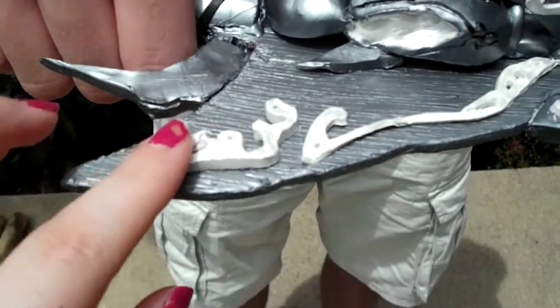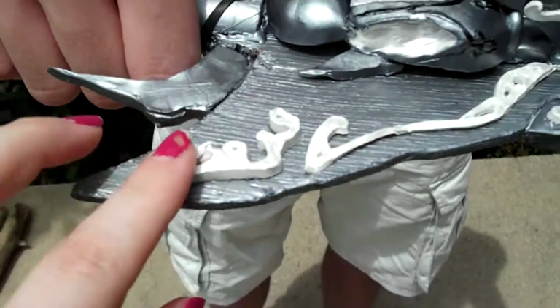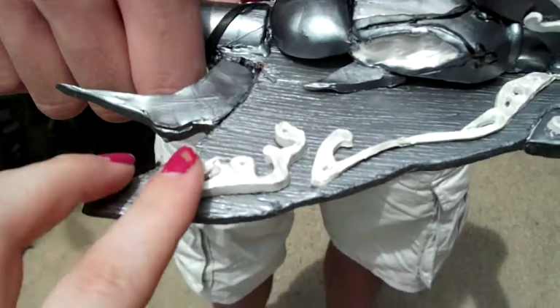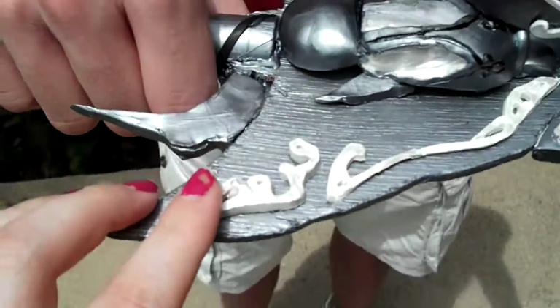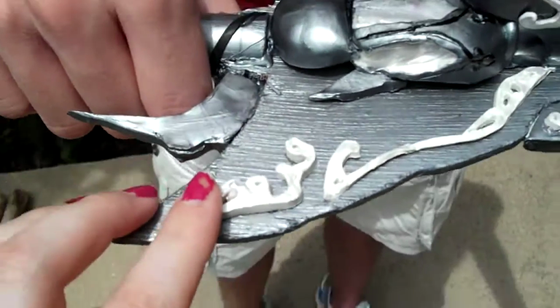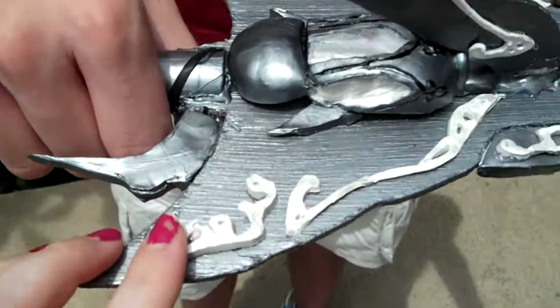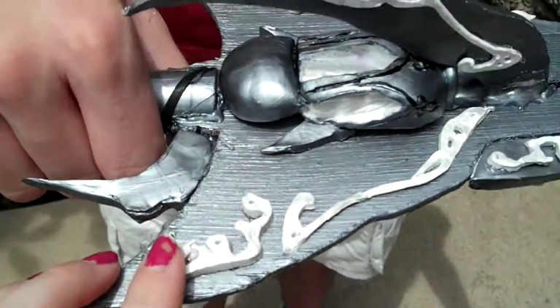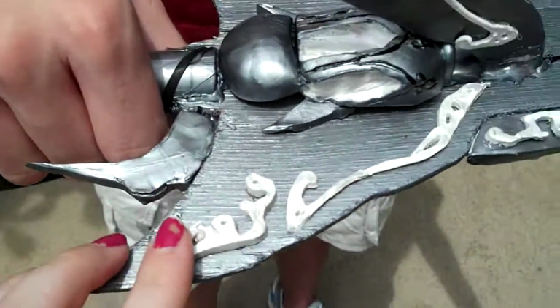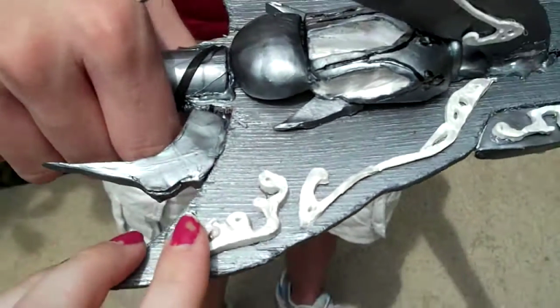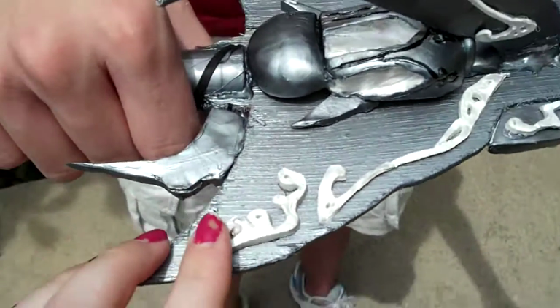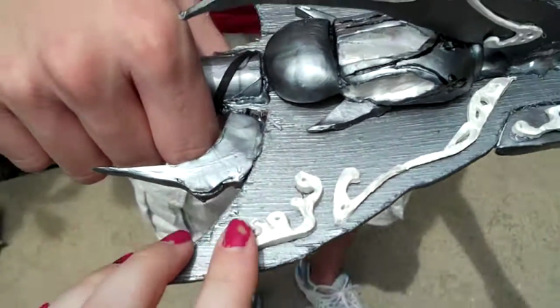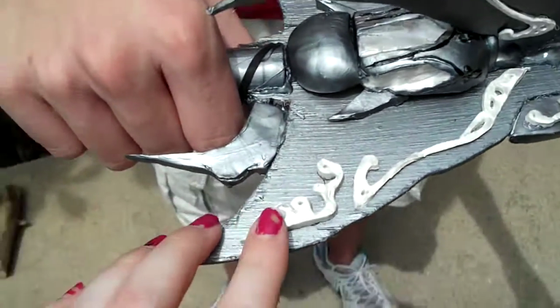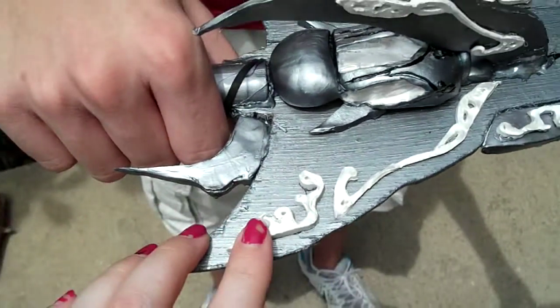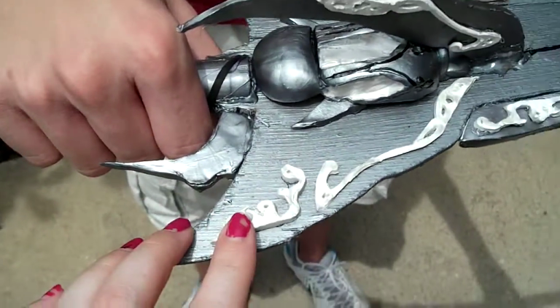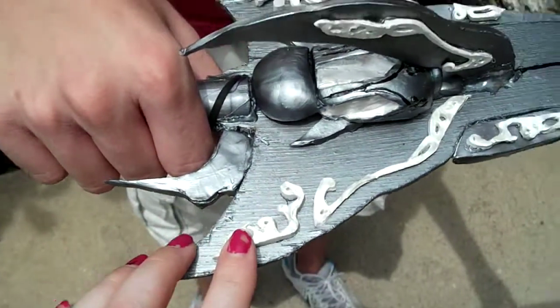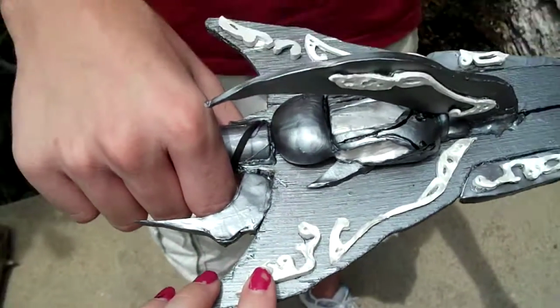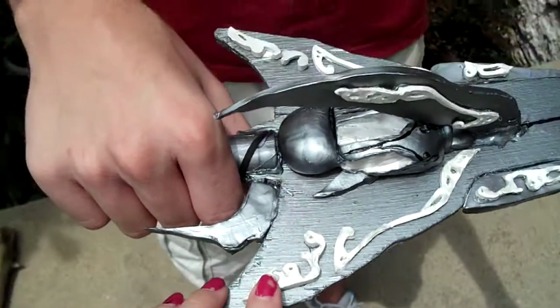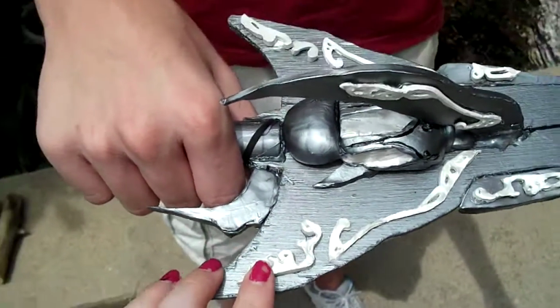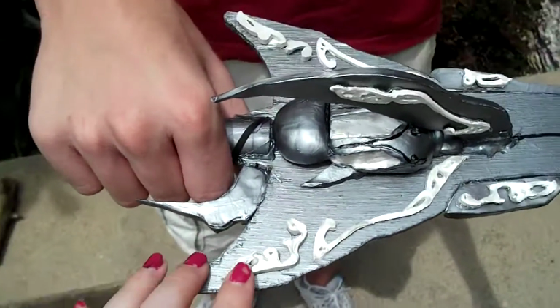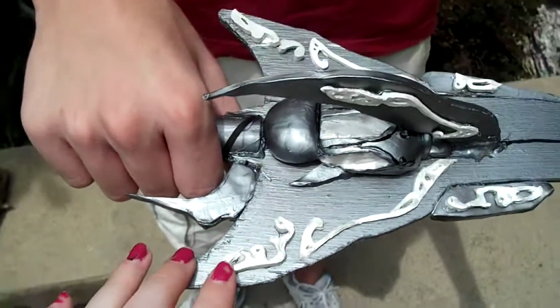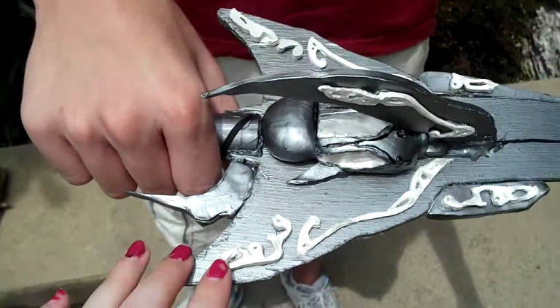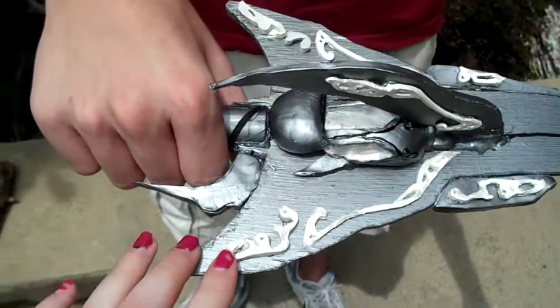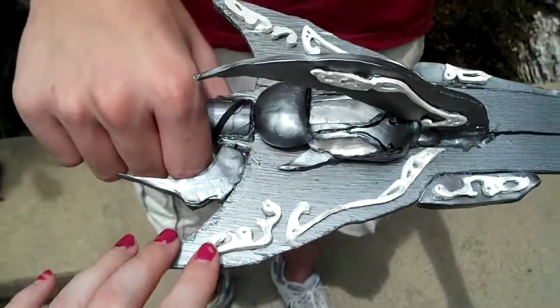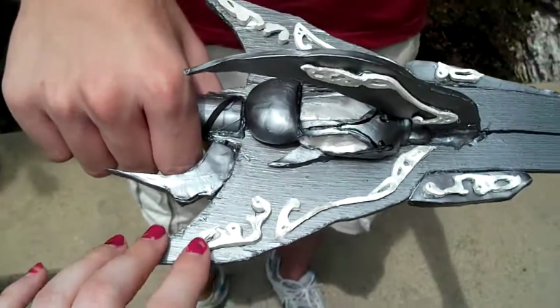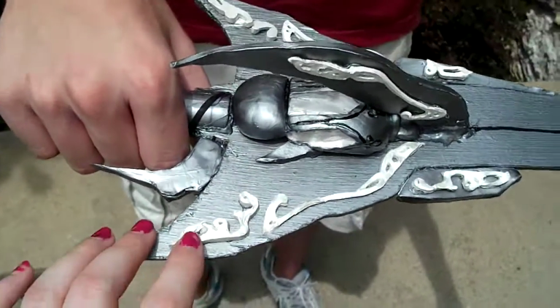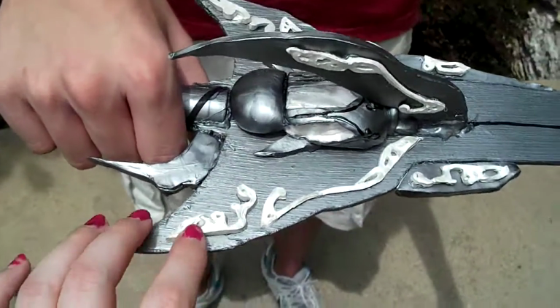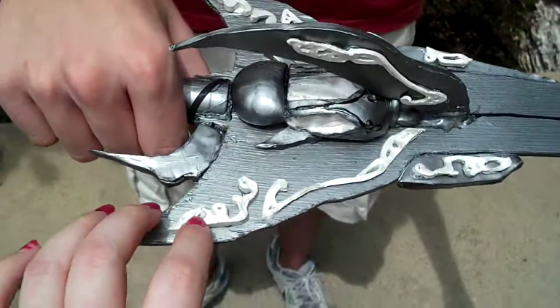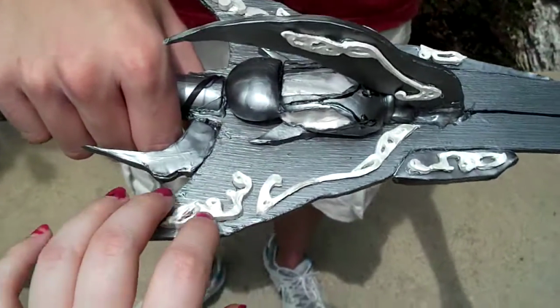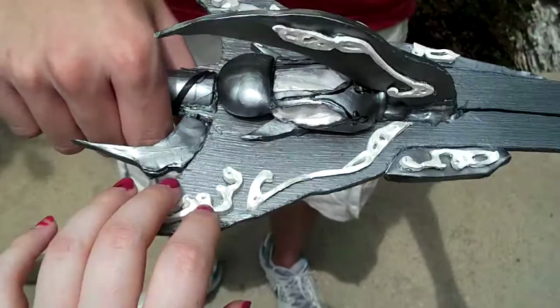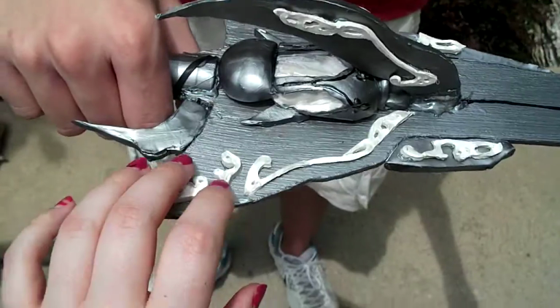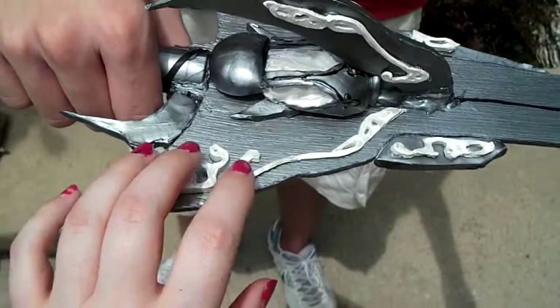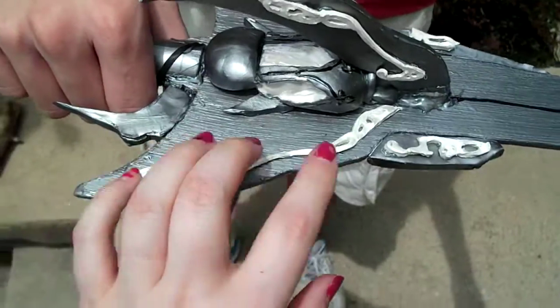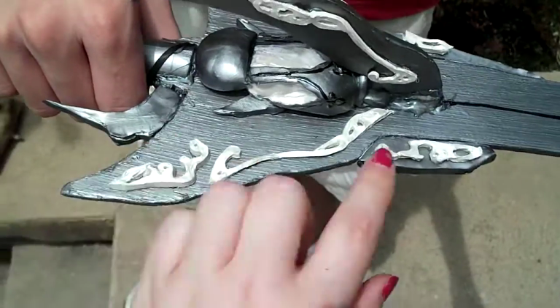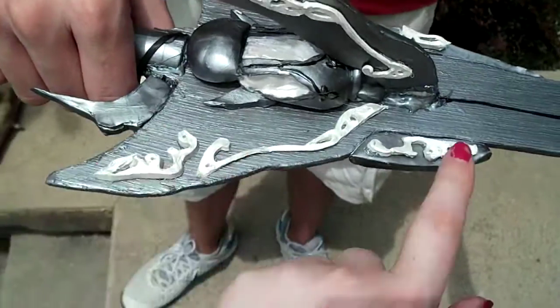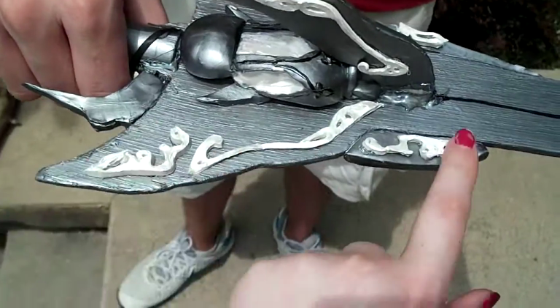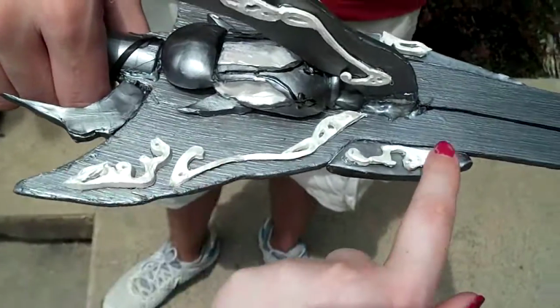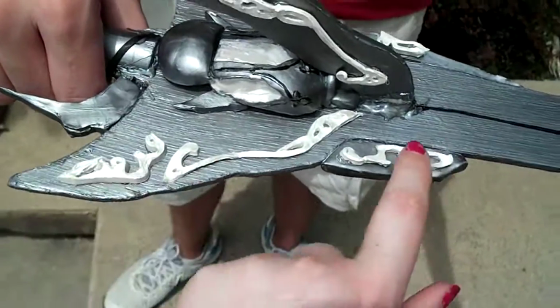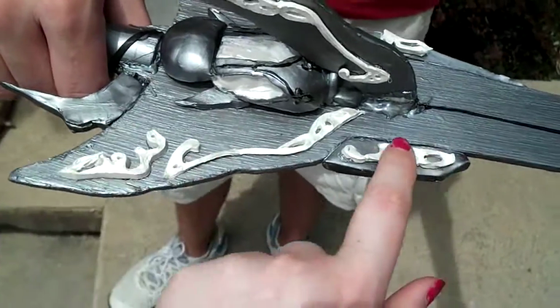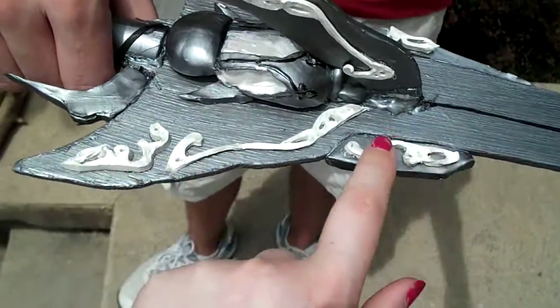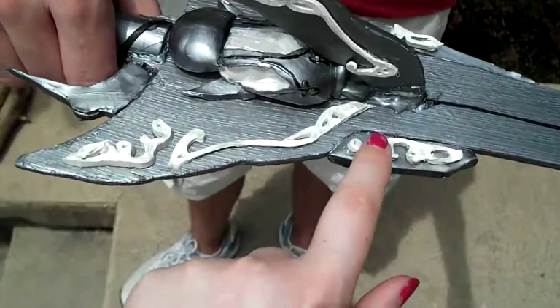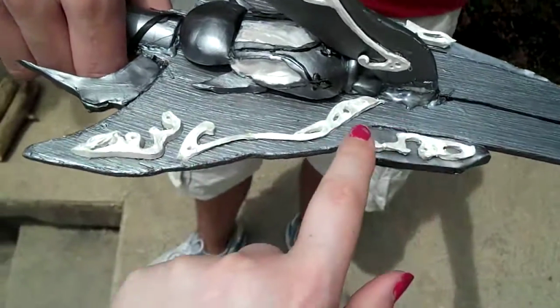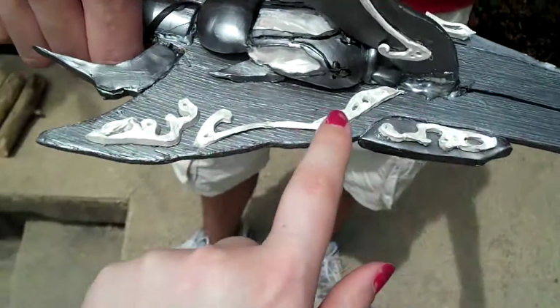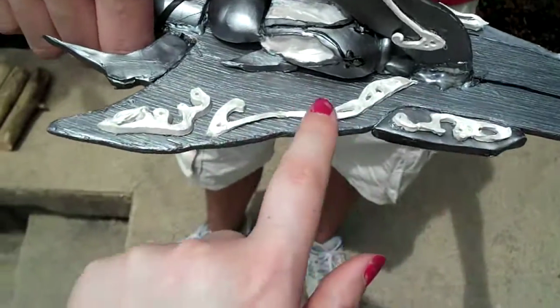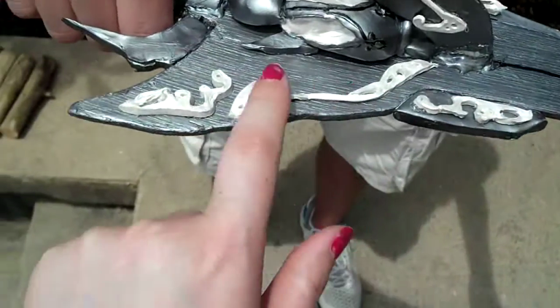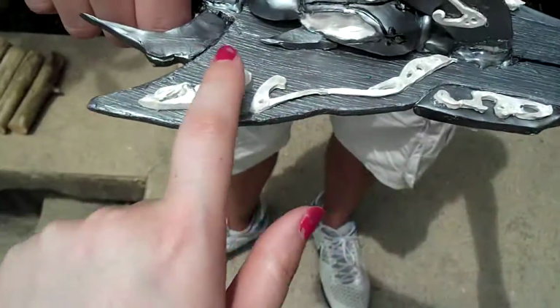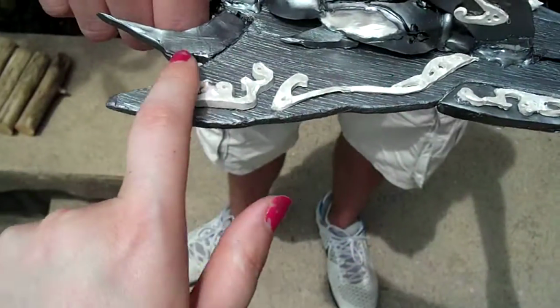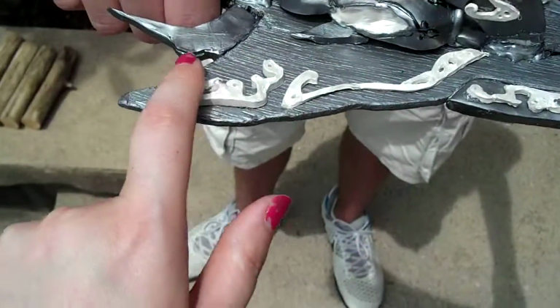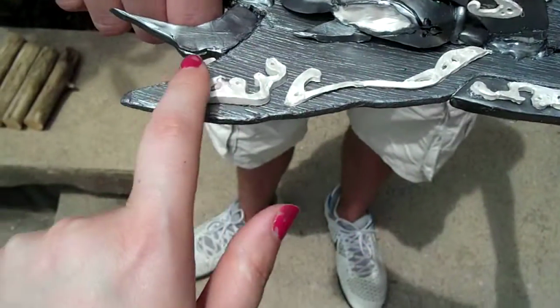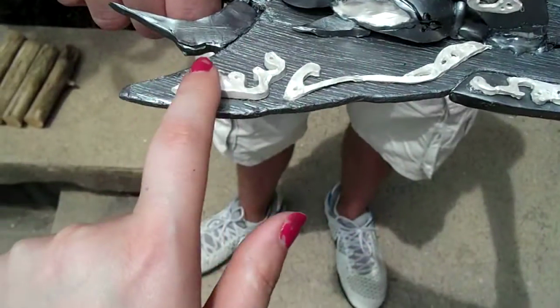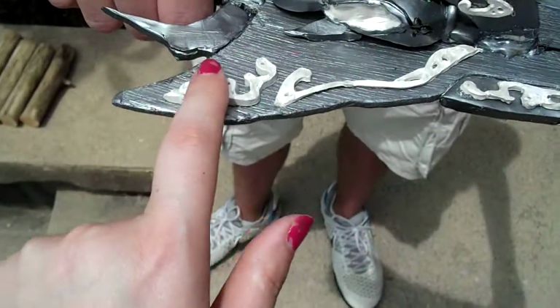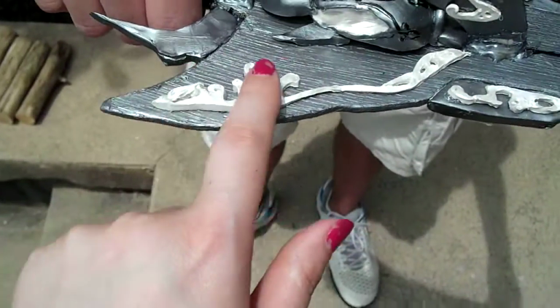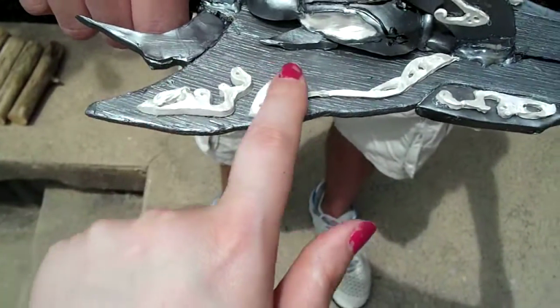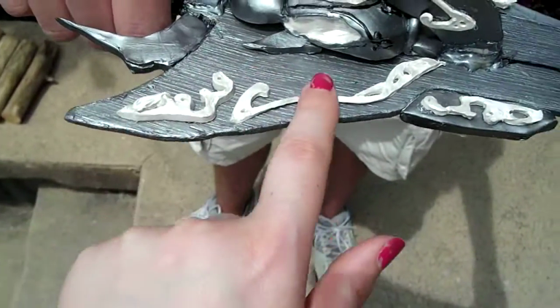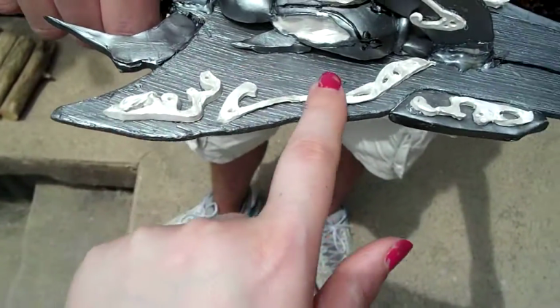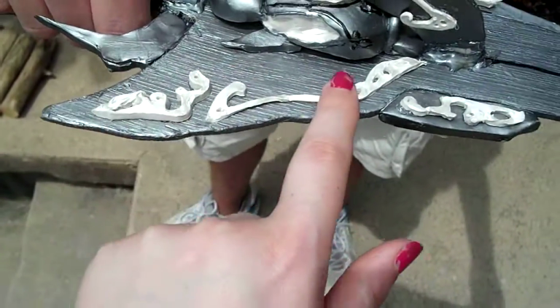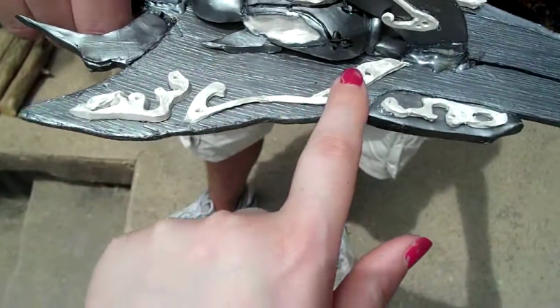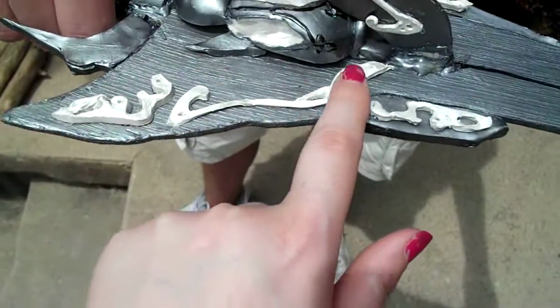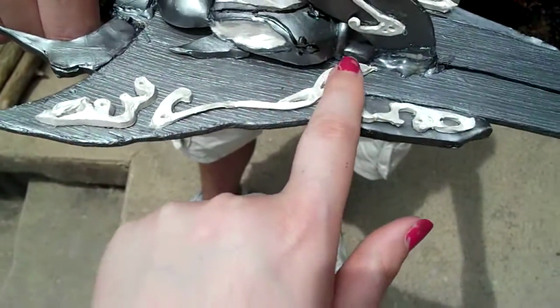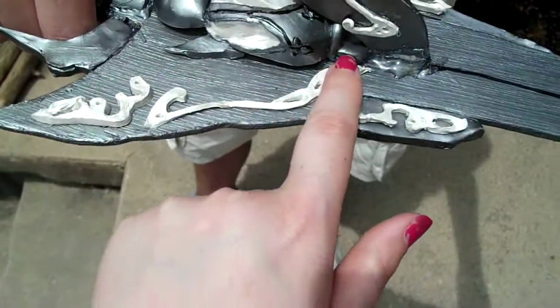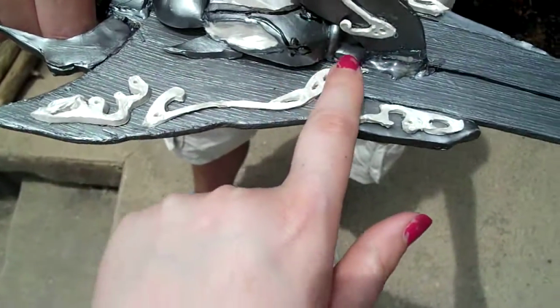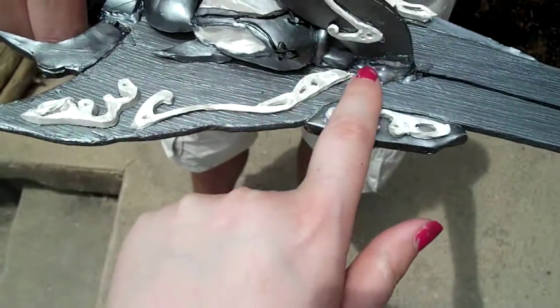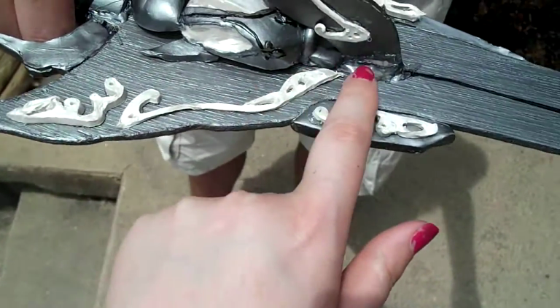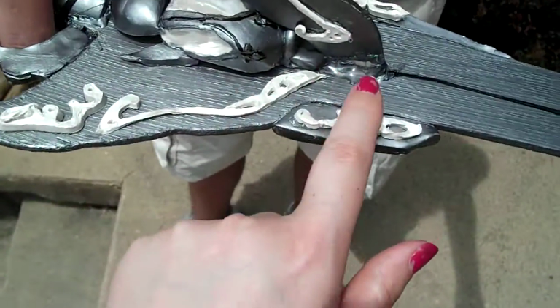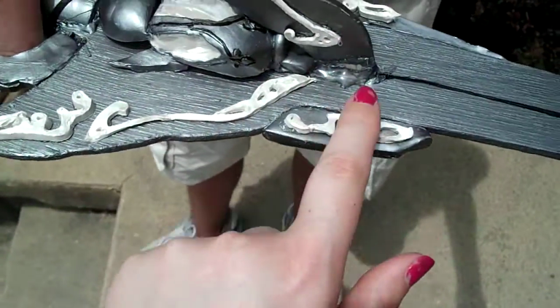These are also Sculpey. And you can't really tell in the video, but they aren't just plain white — I painted them with a white metallic.